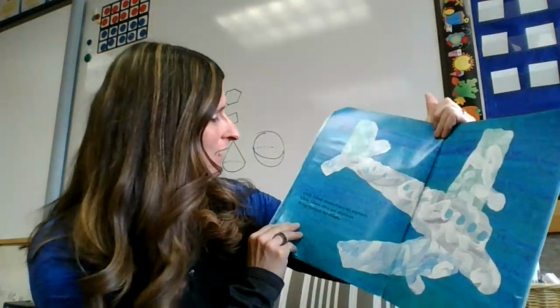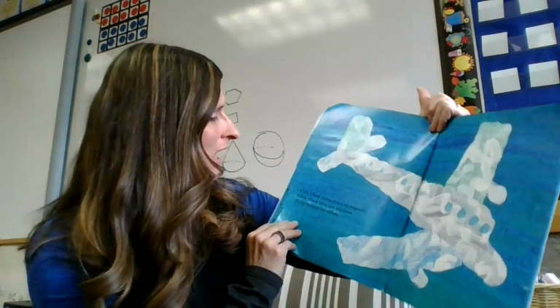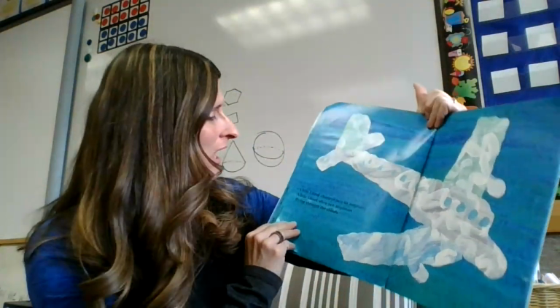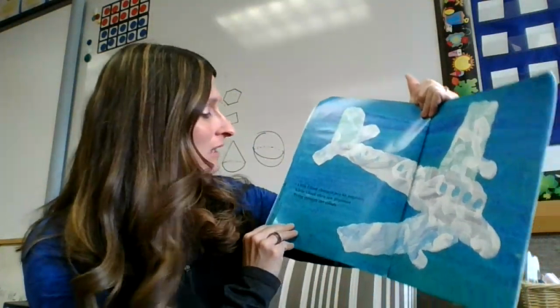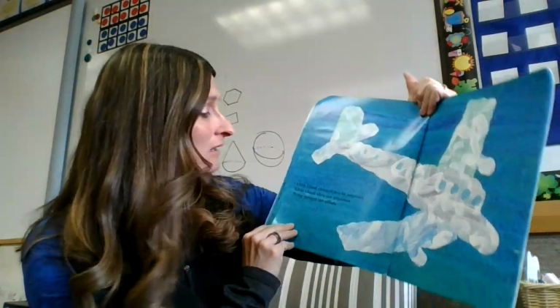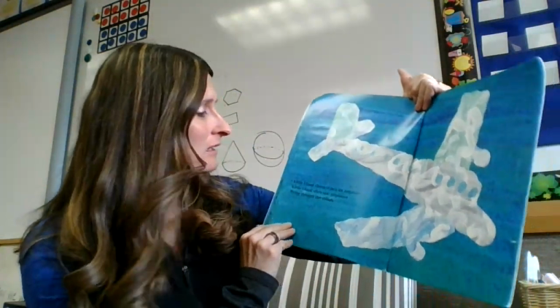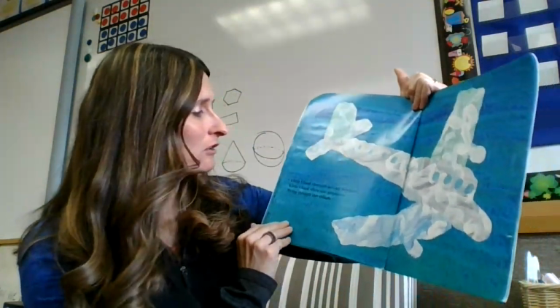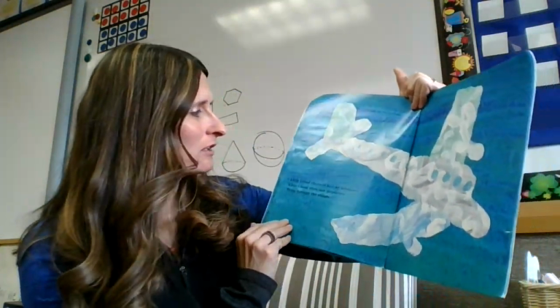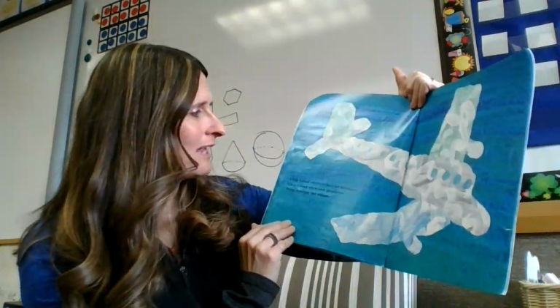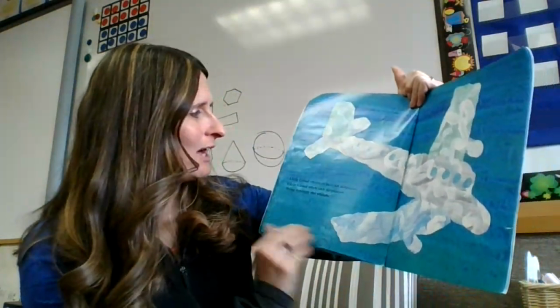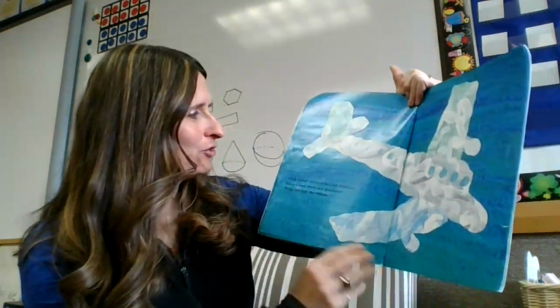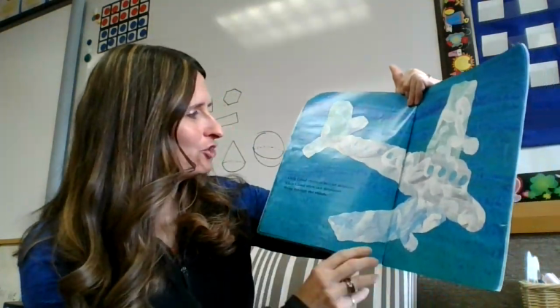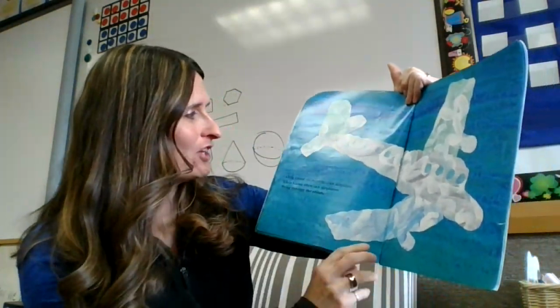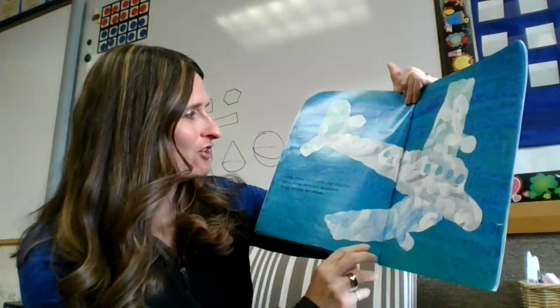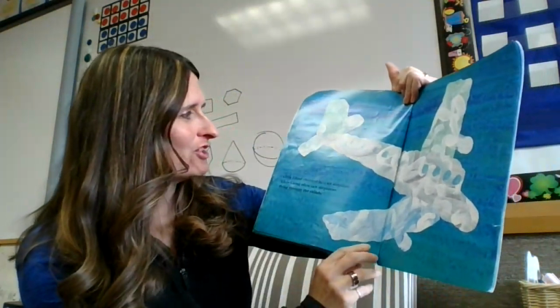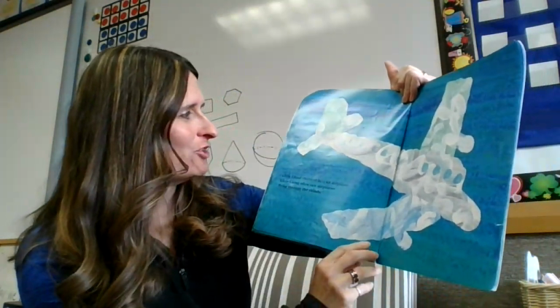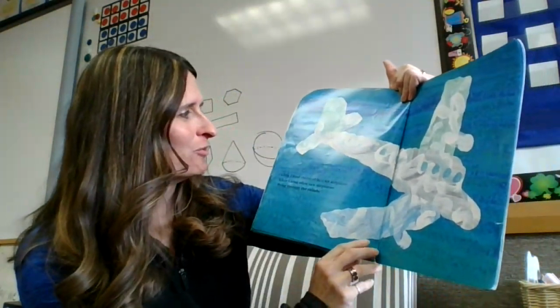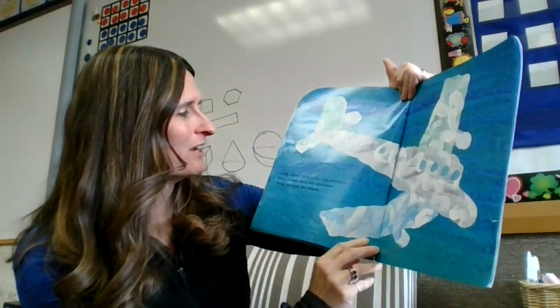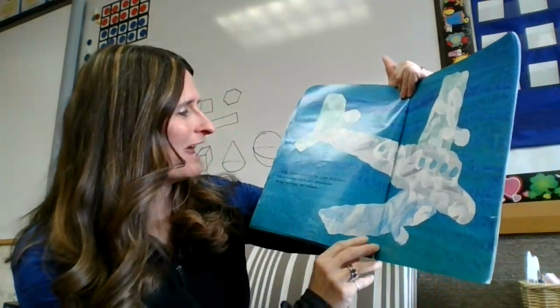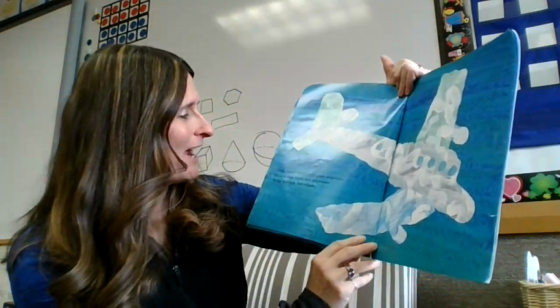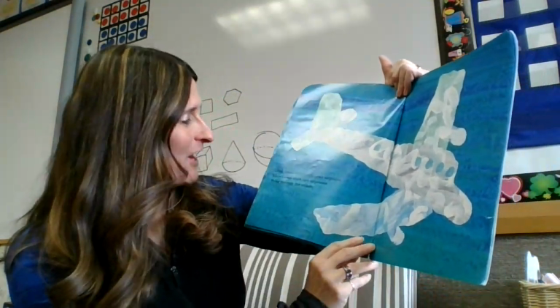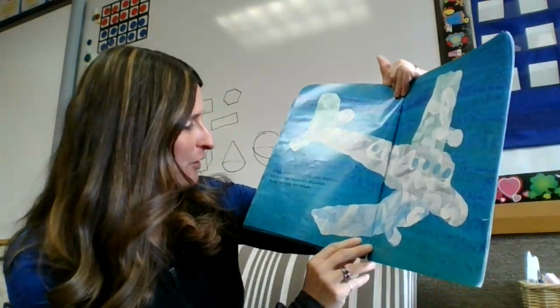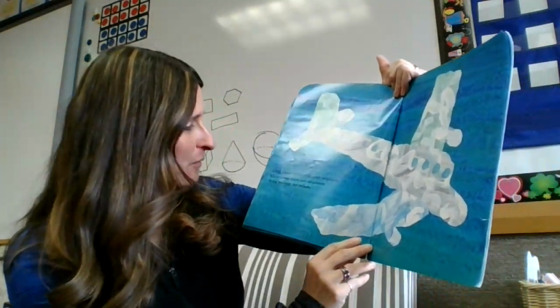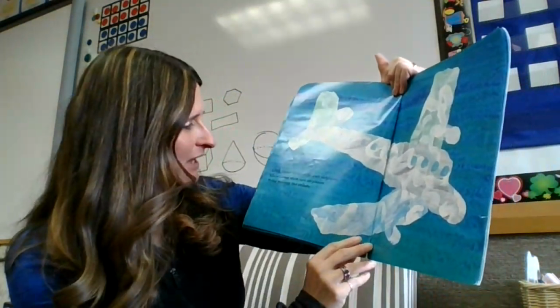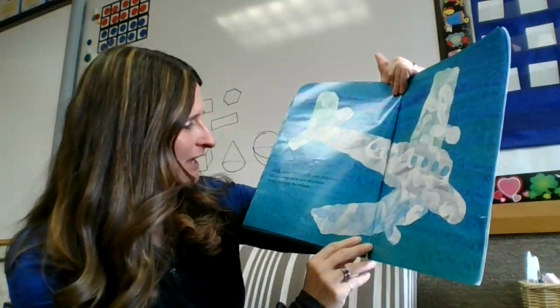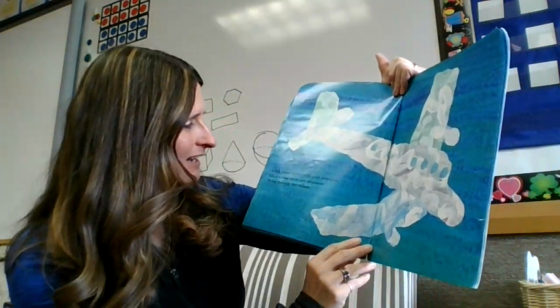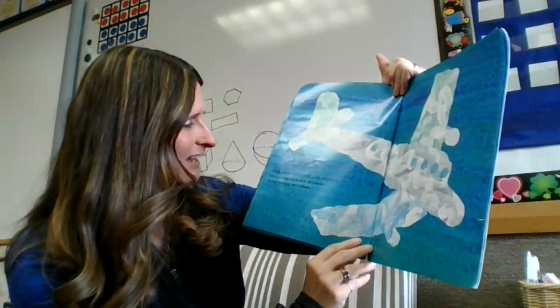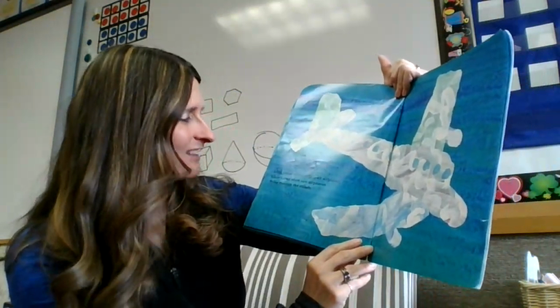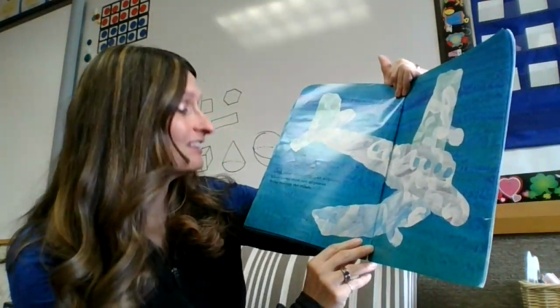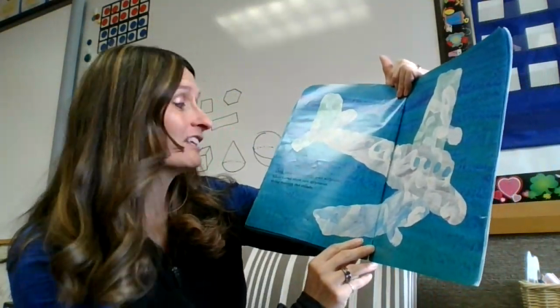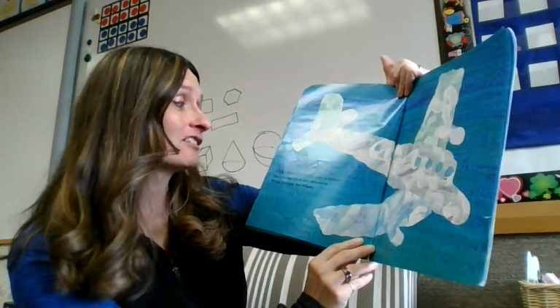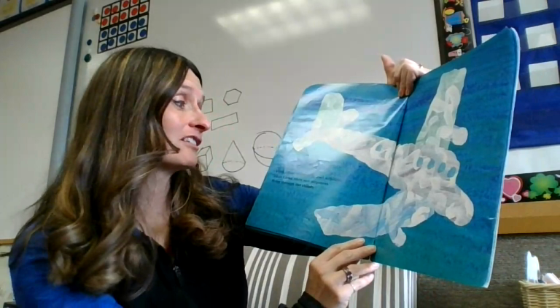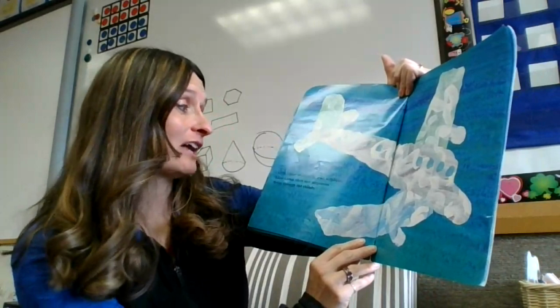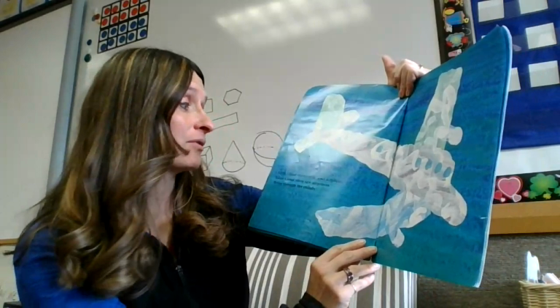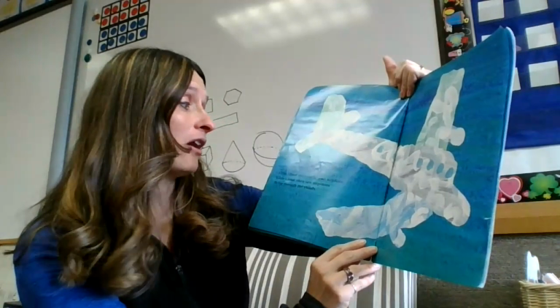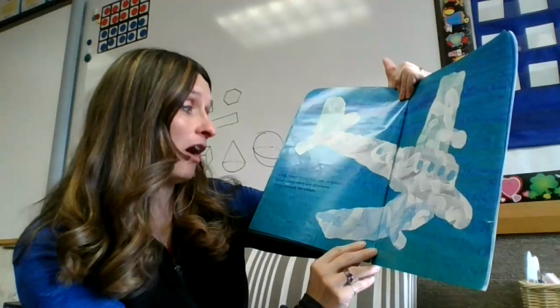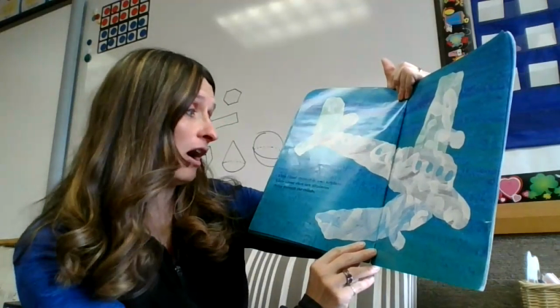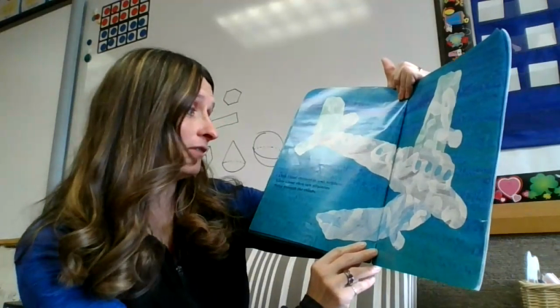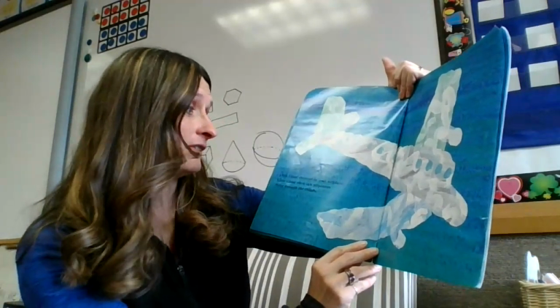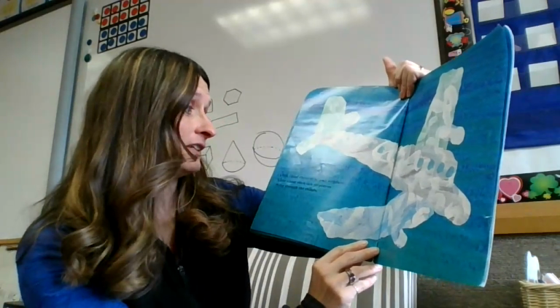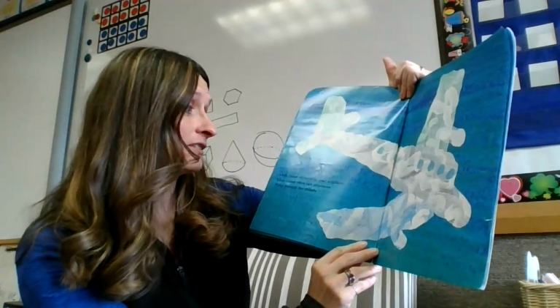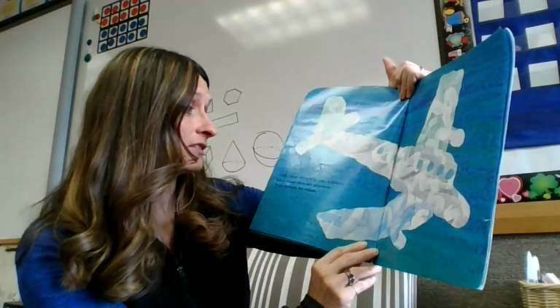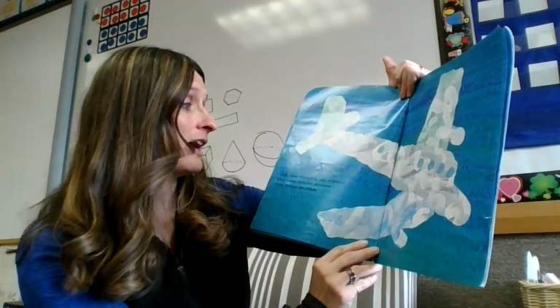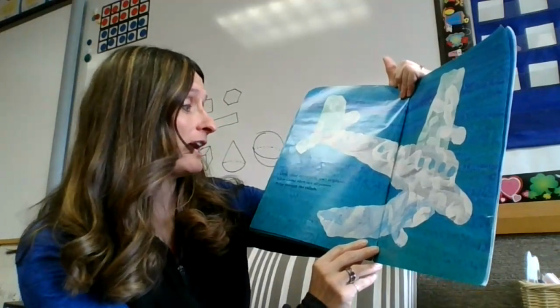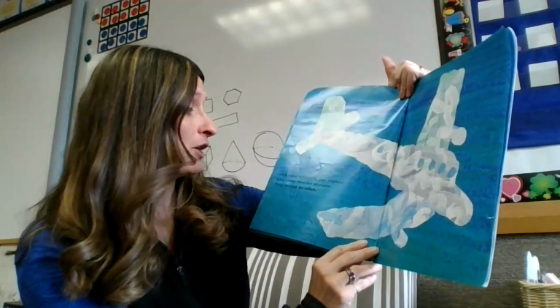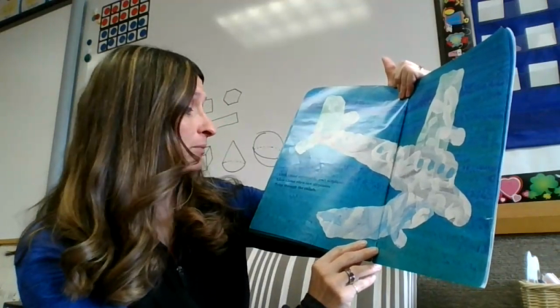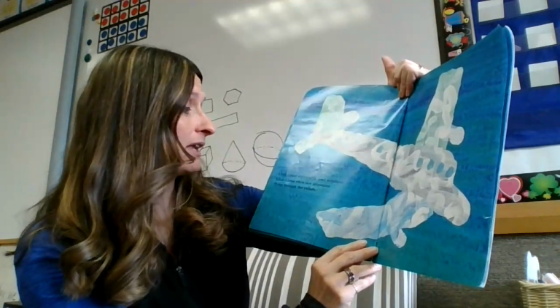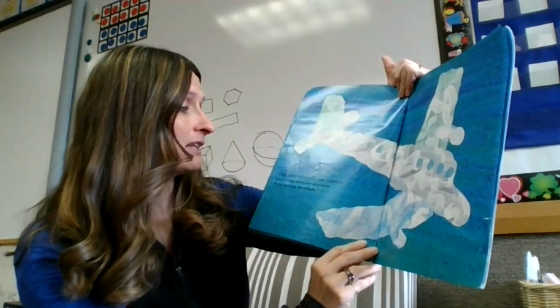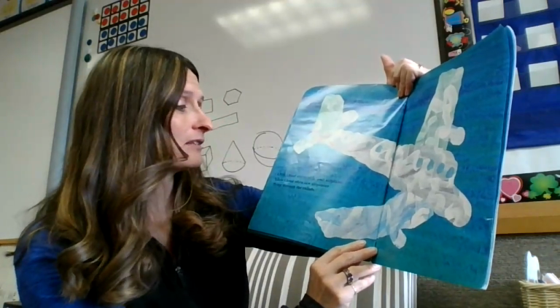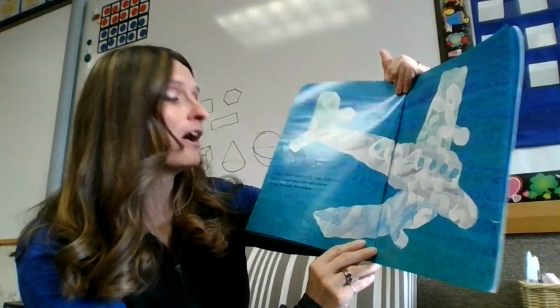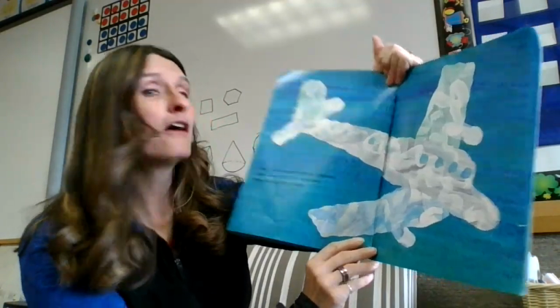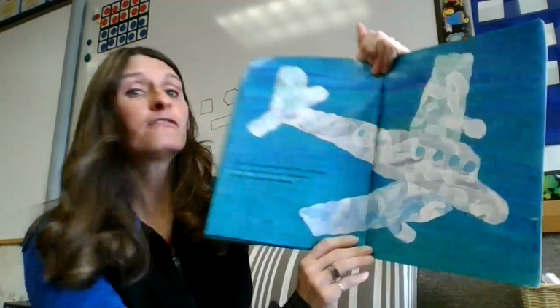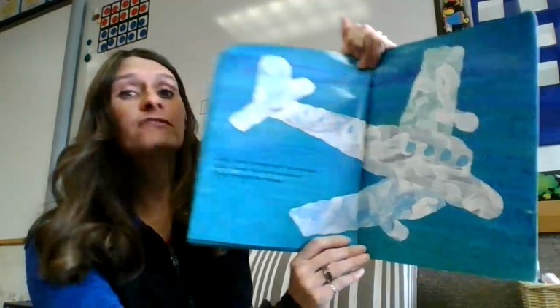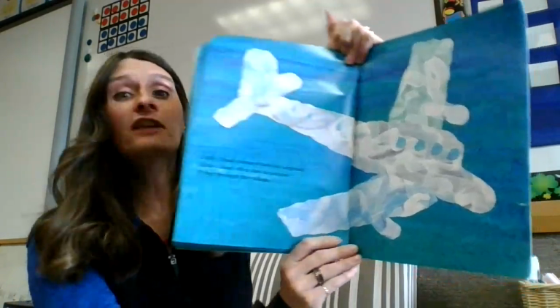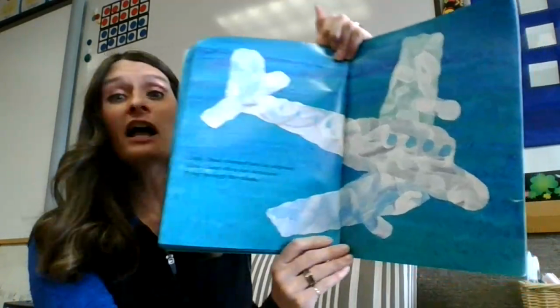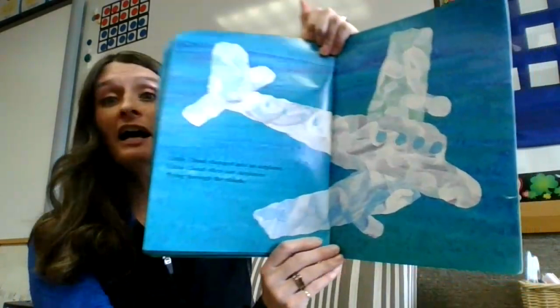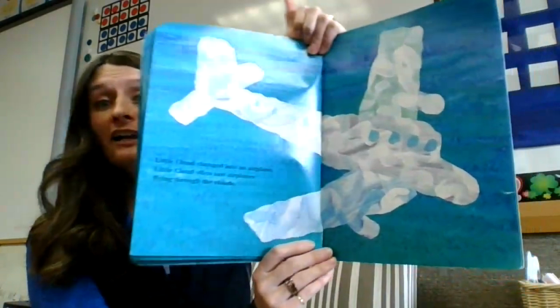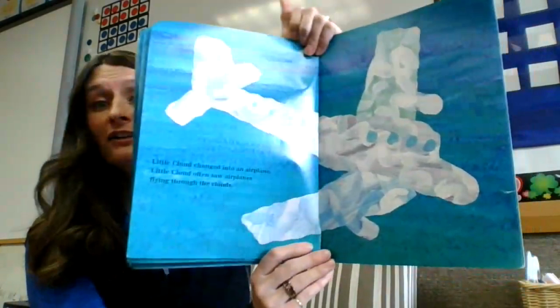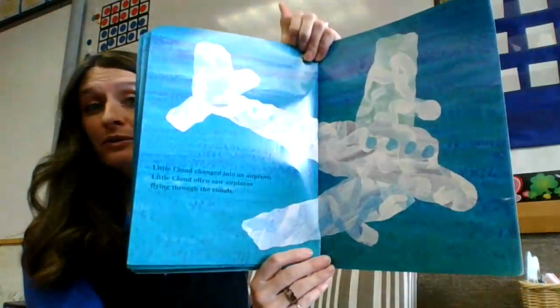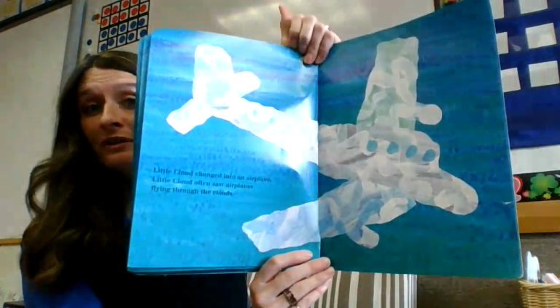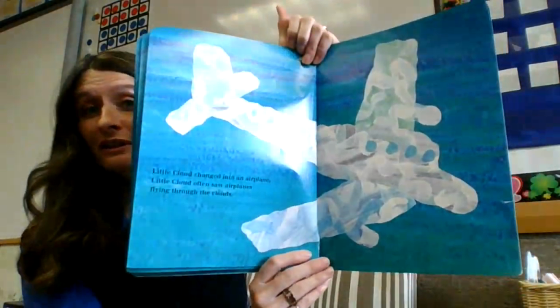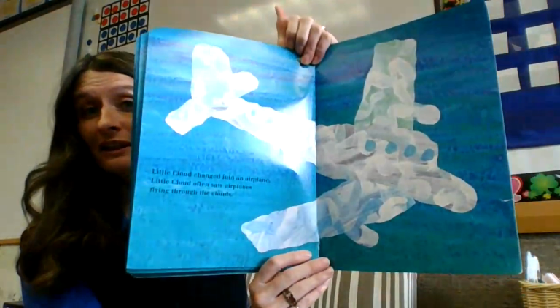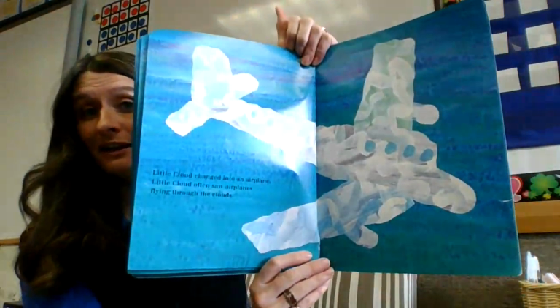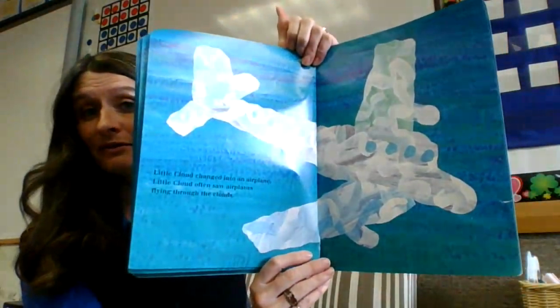Little Cloud changed into an airplane. Little Cloud often saw airplanes flying through the clouds.